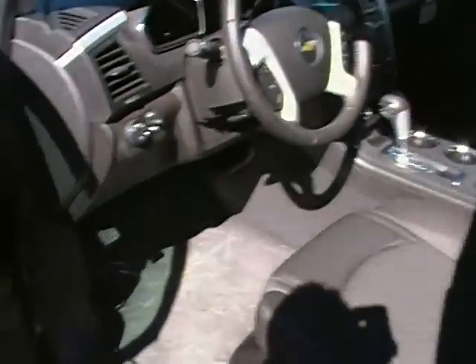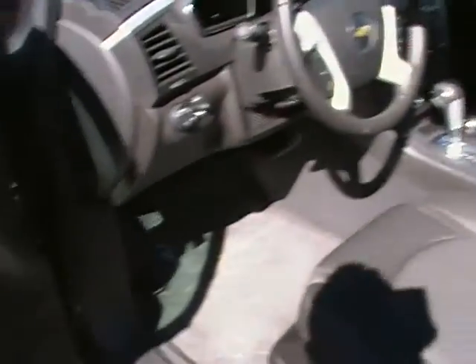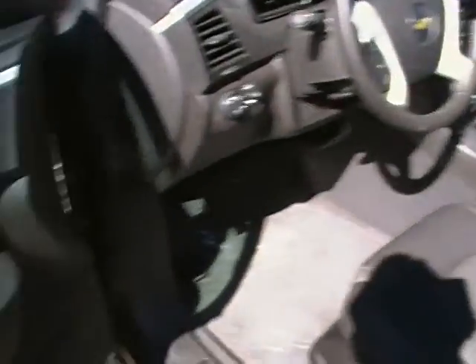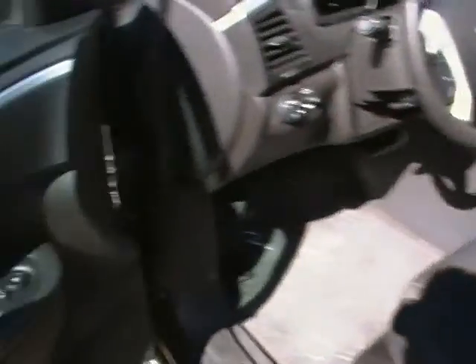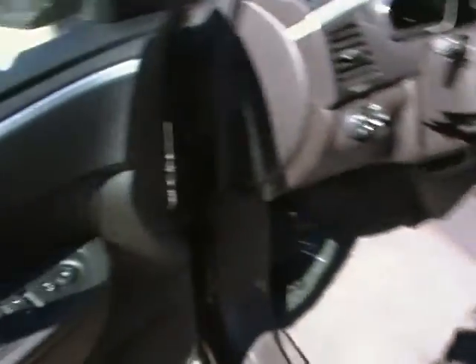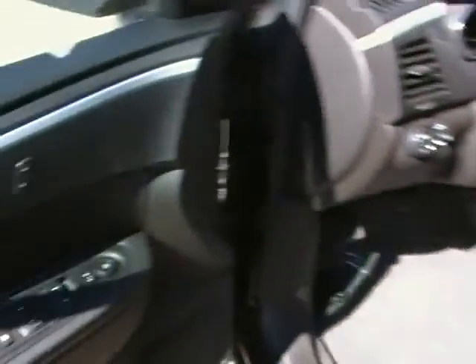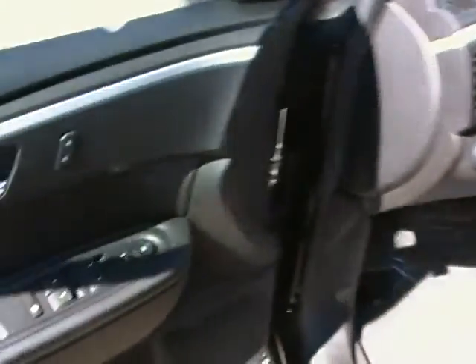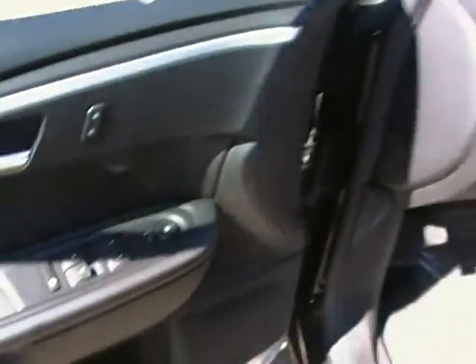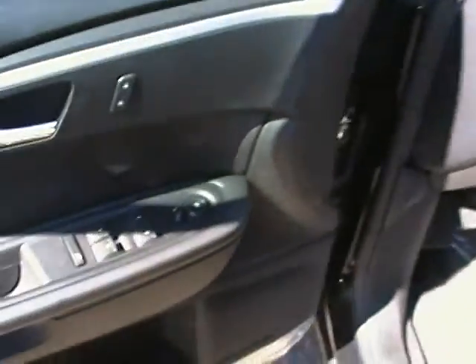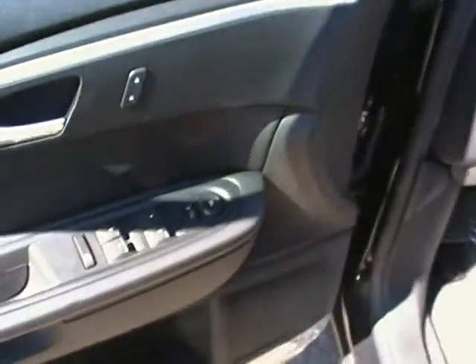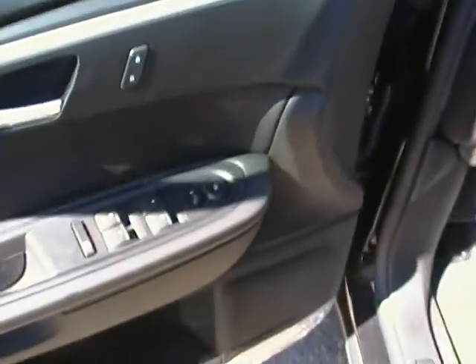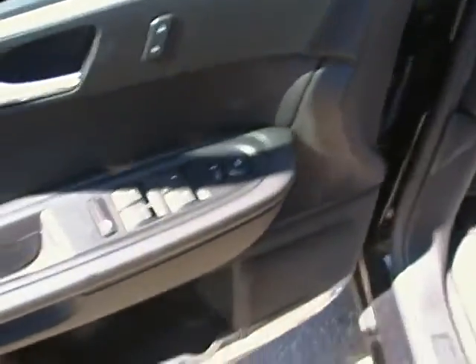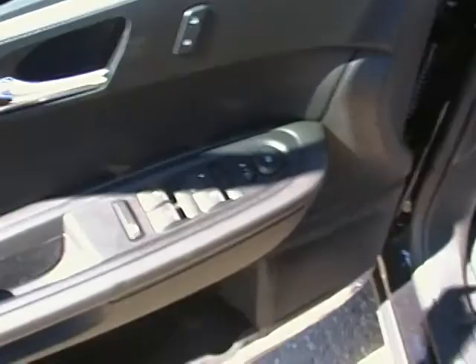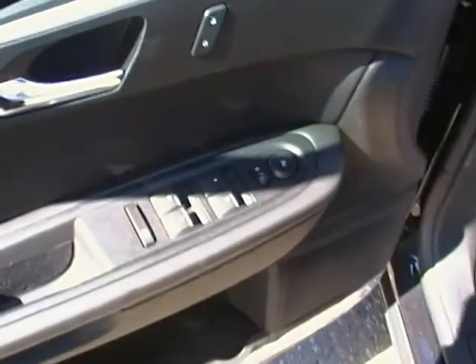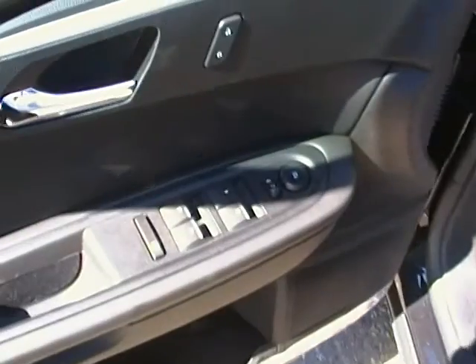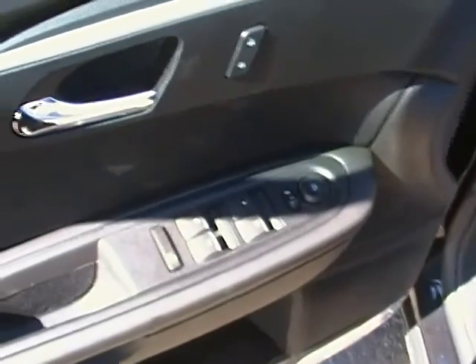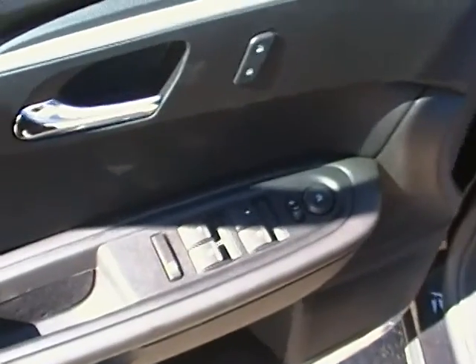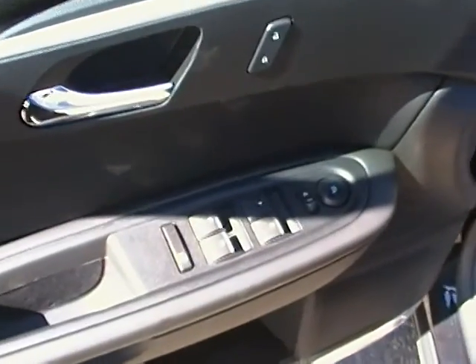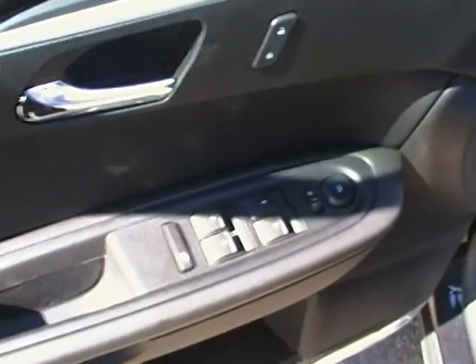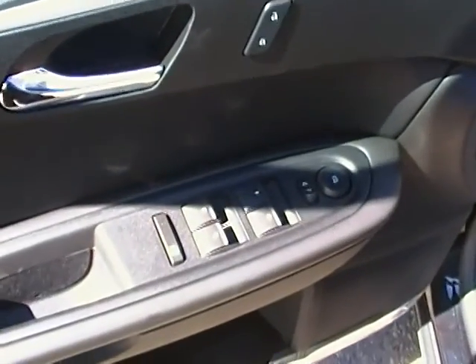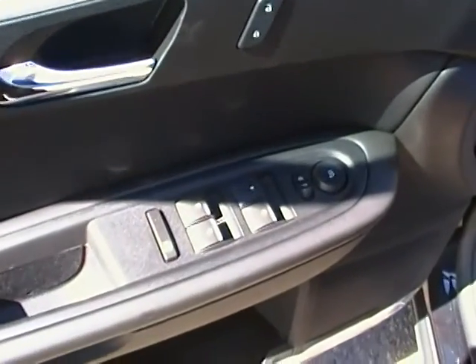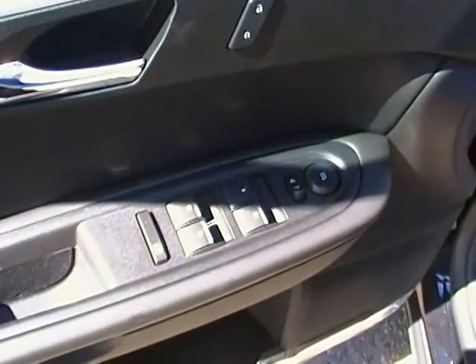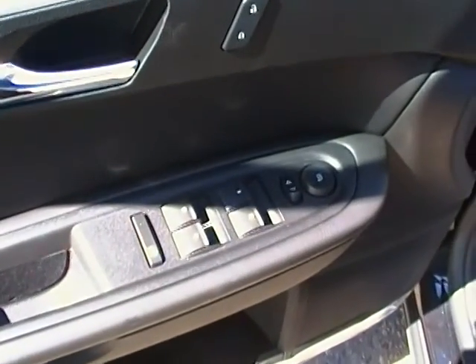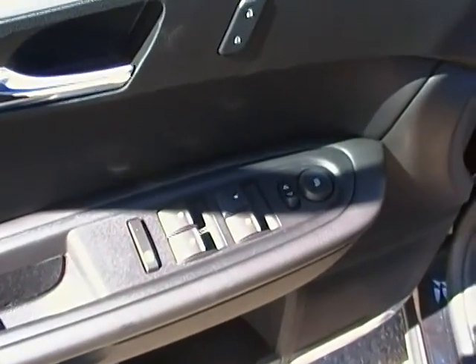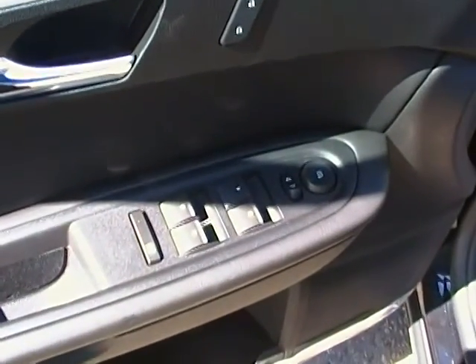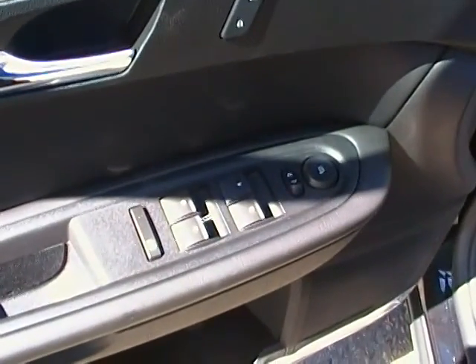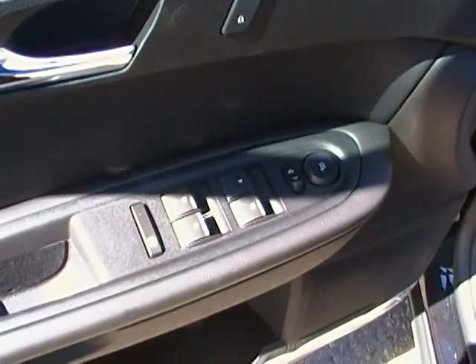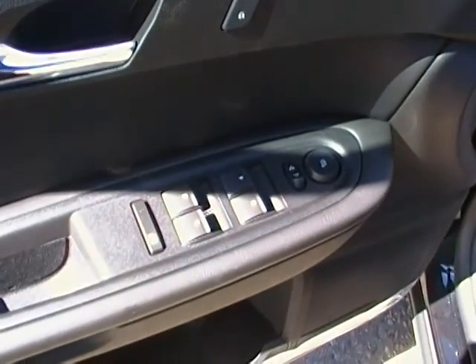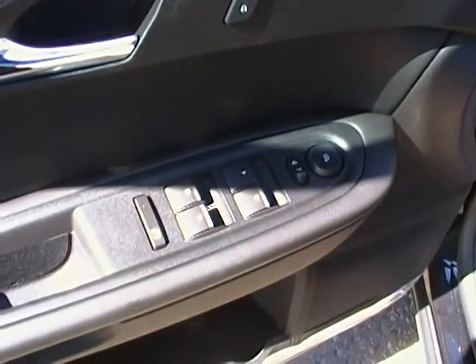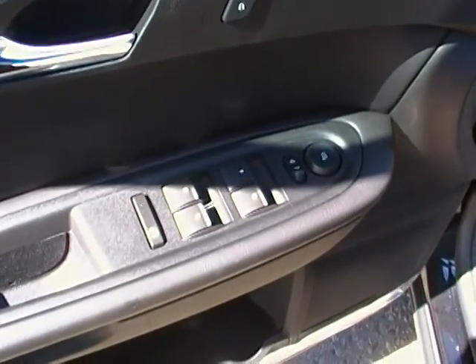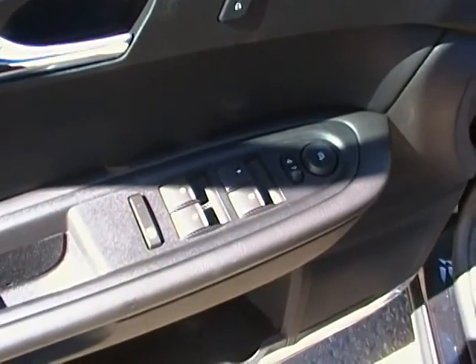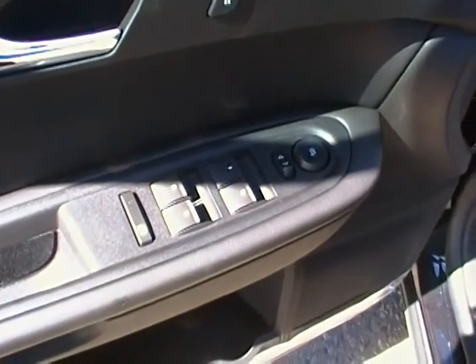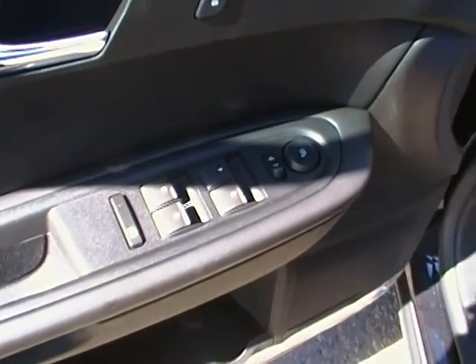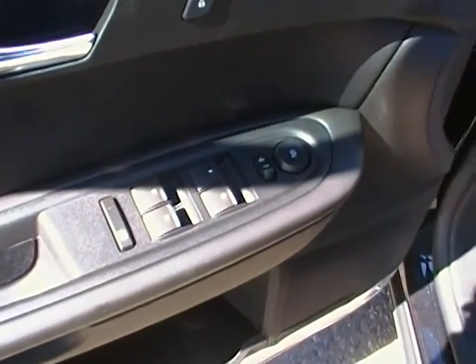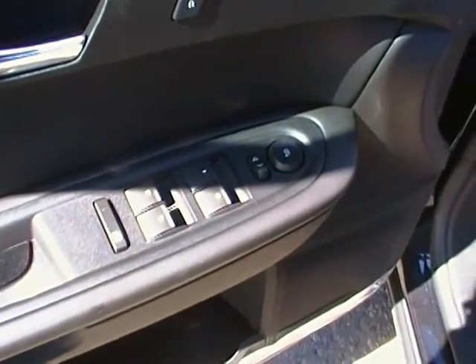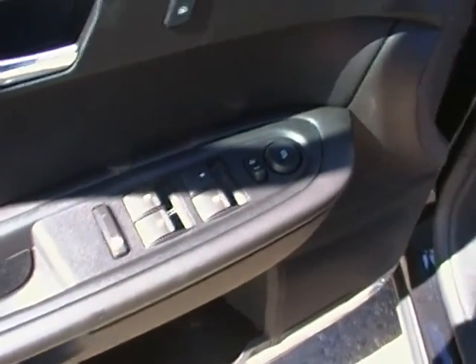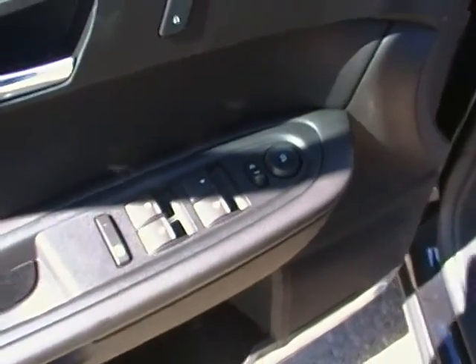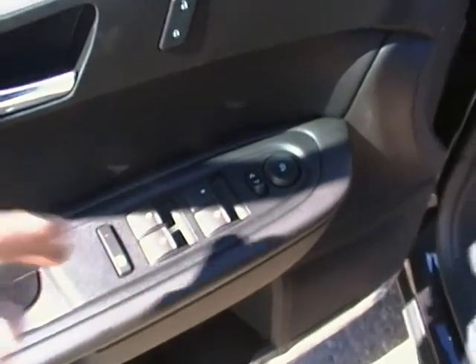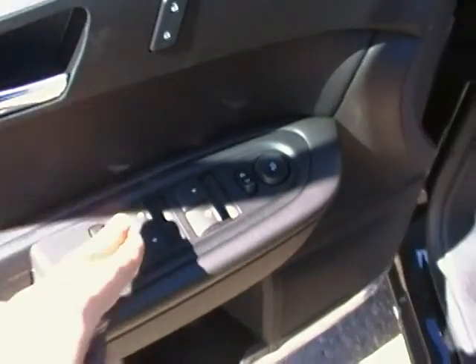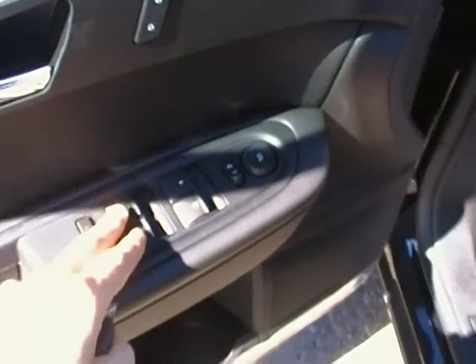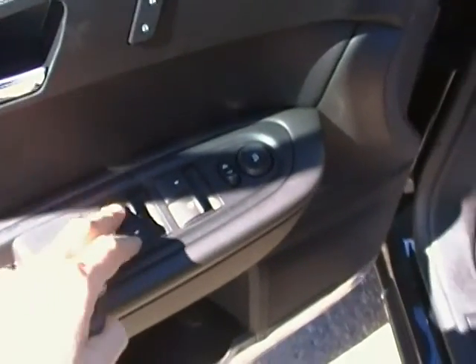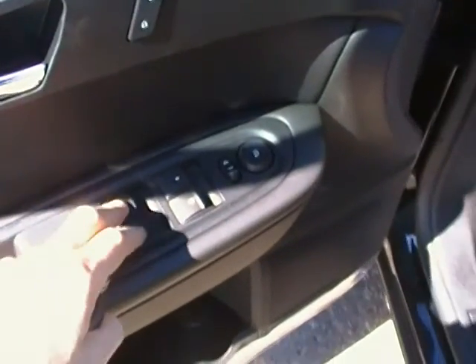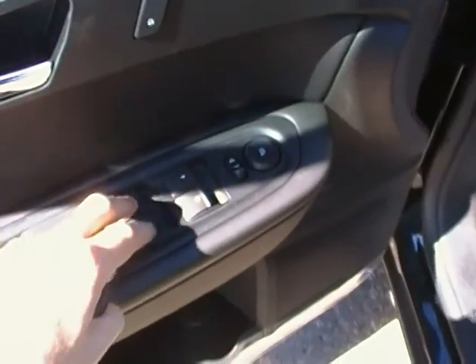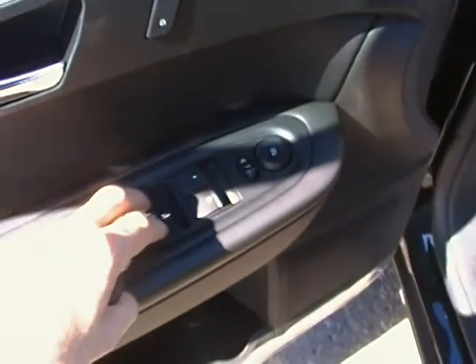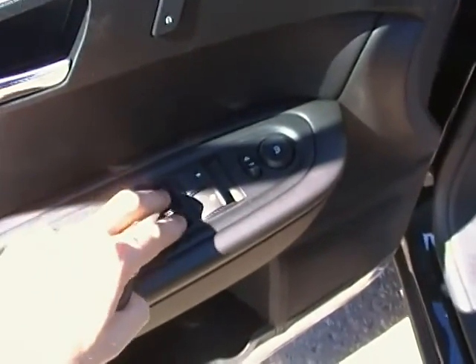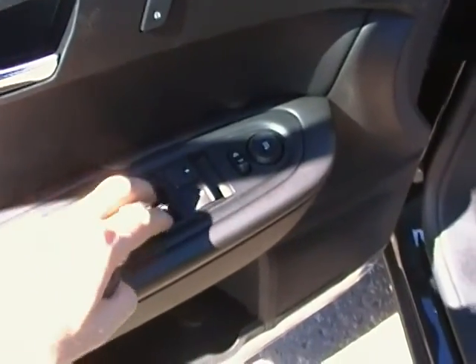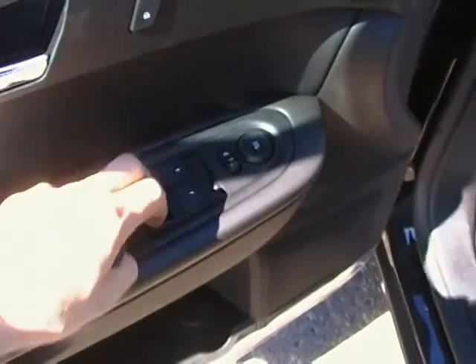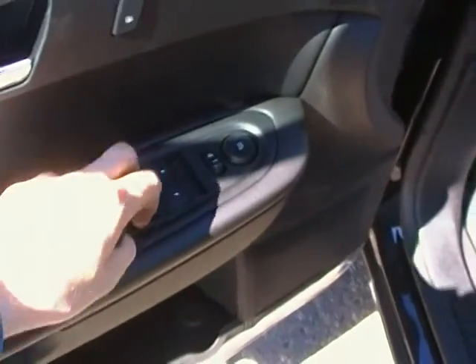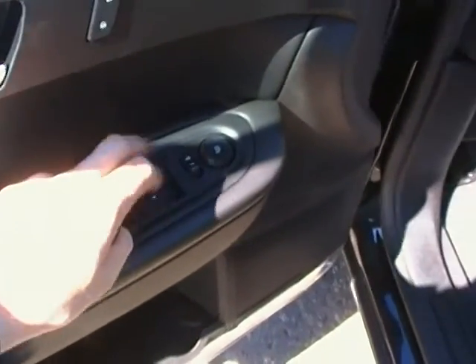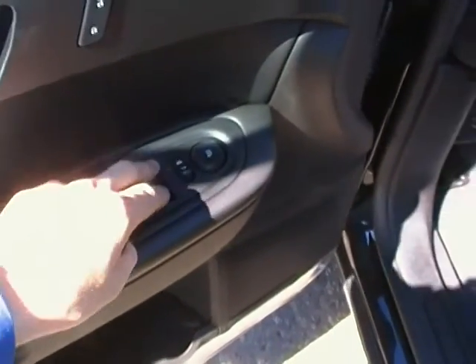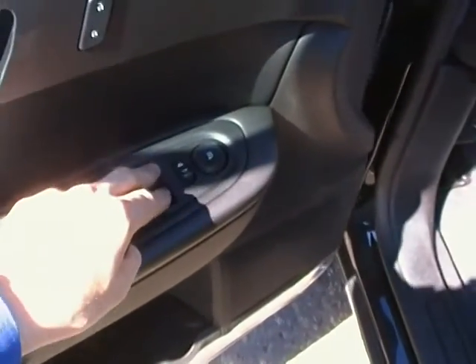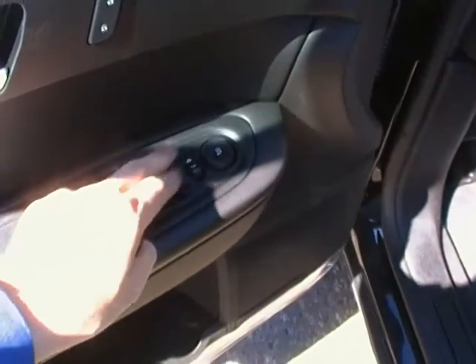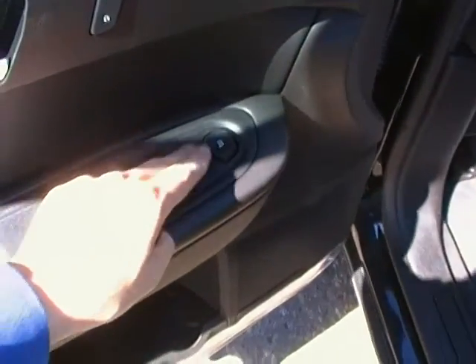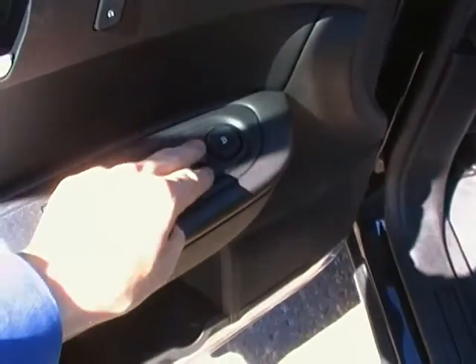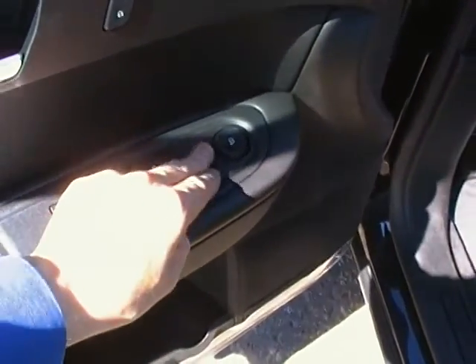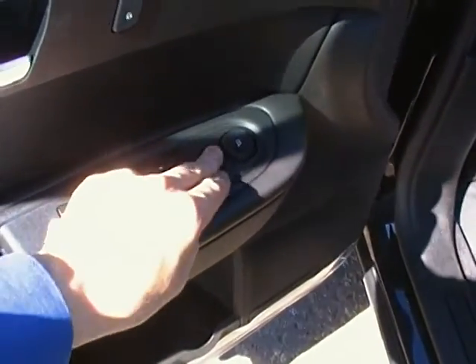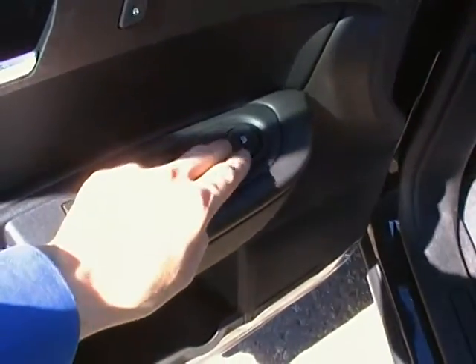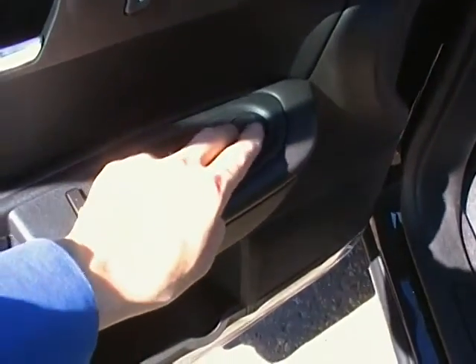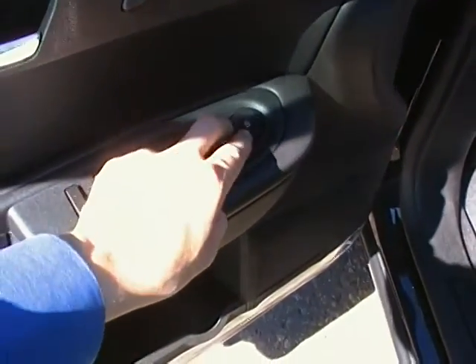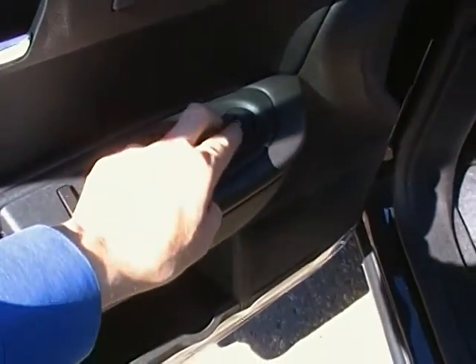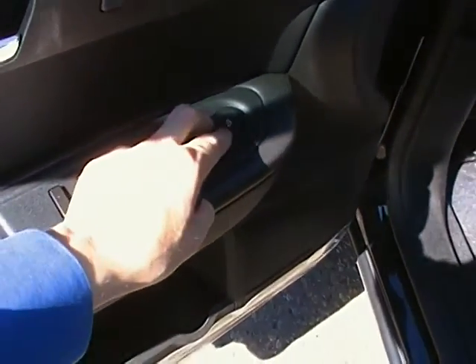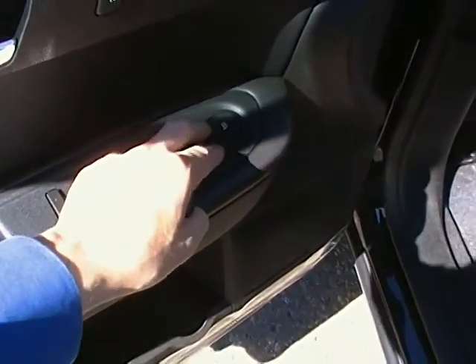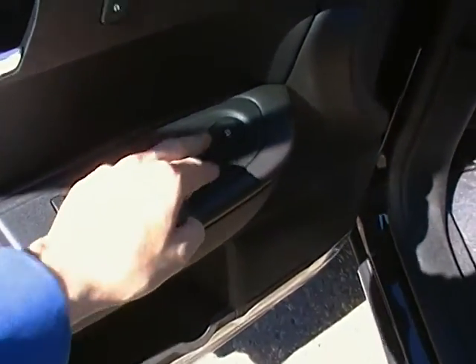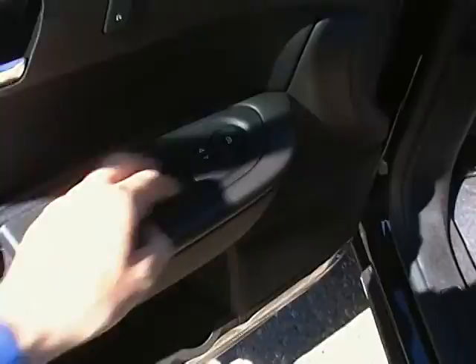Coming in on the inside here, you've got all your driver controls — window controls and mirror controls.